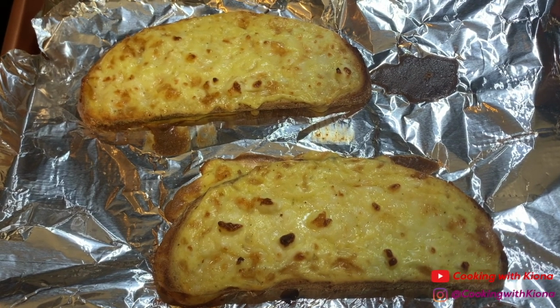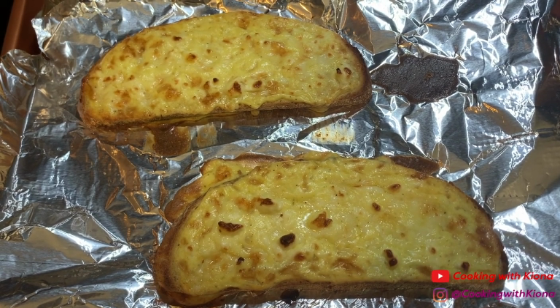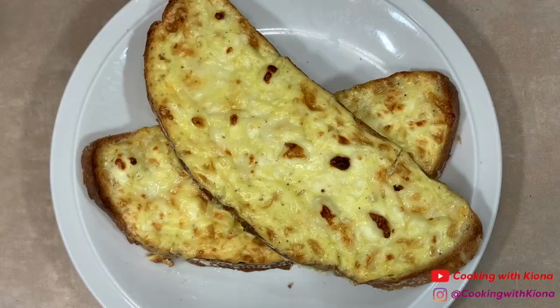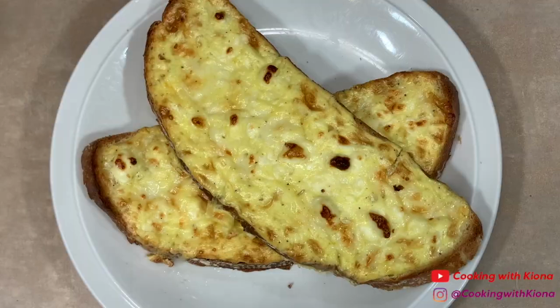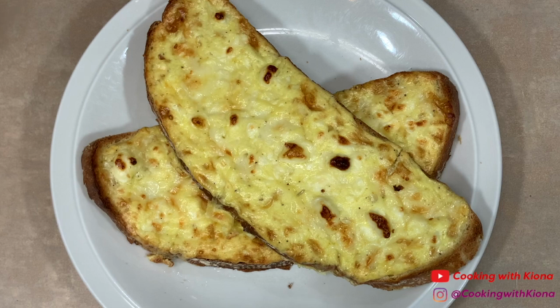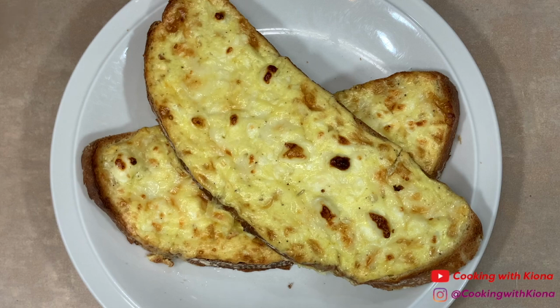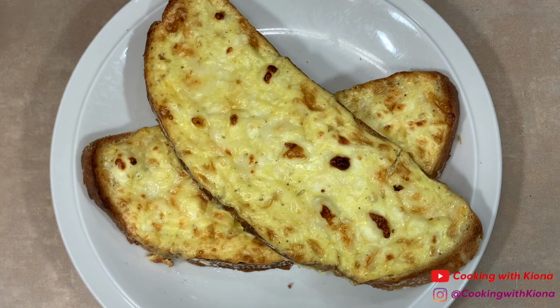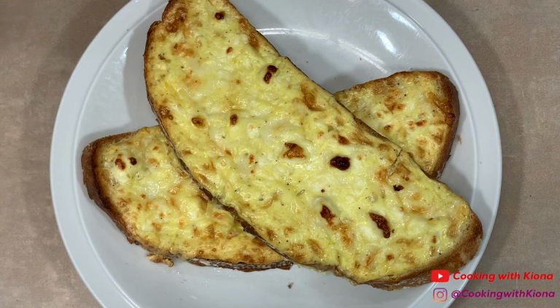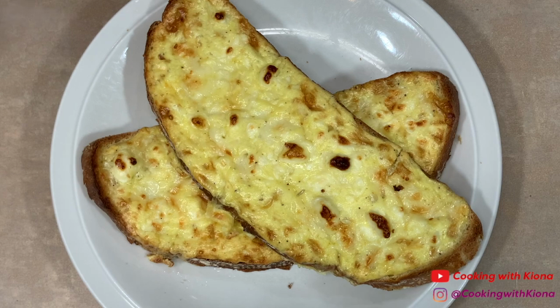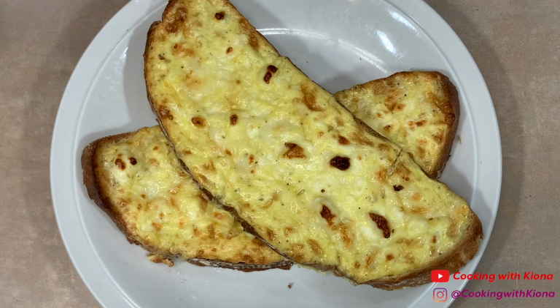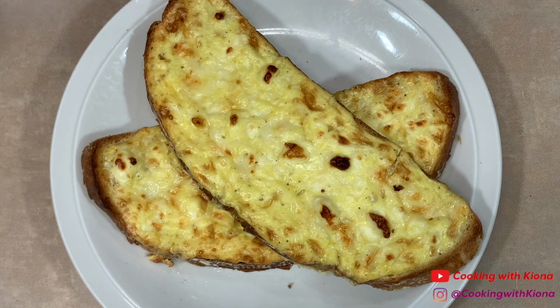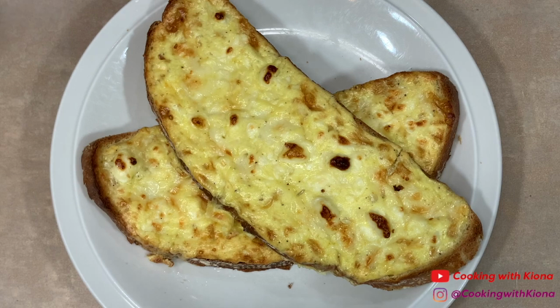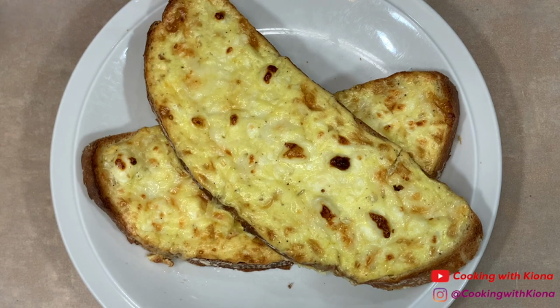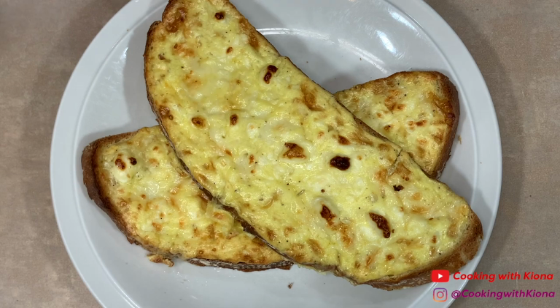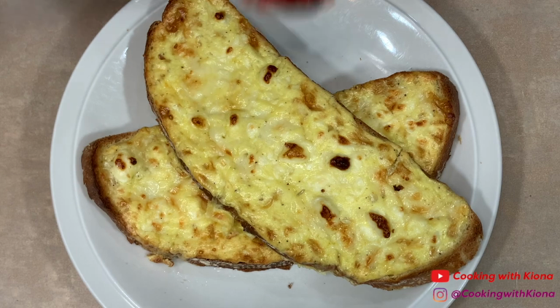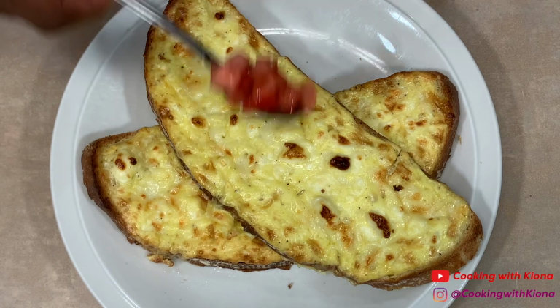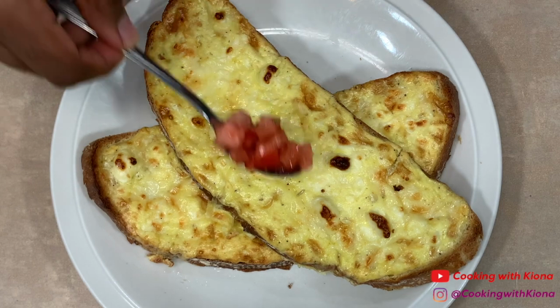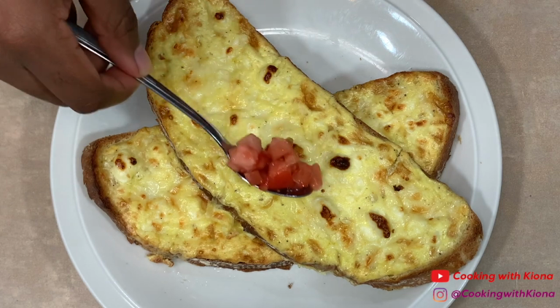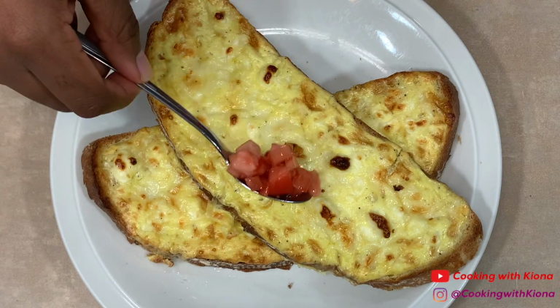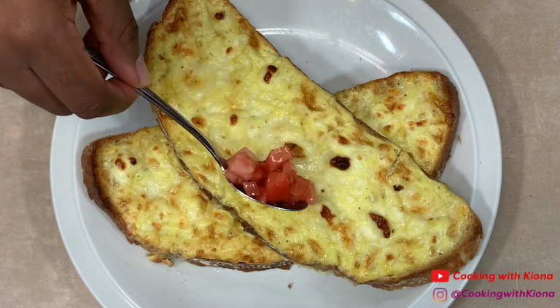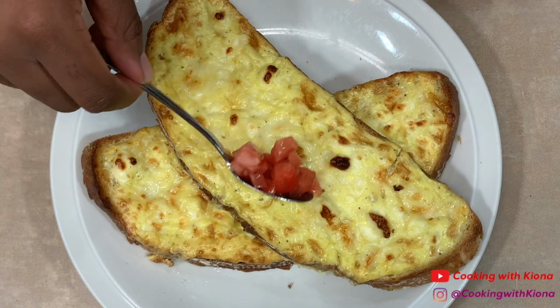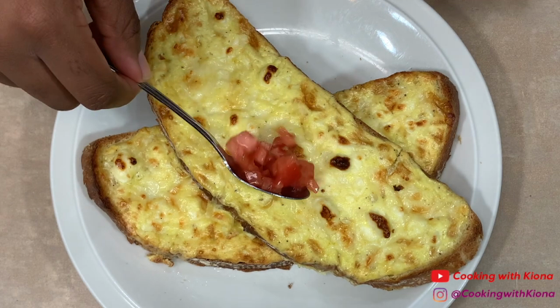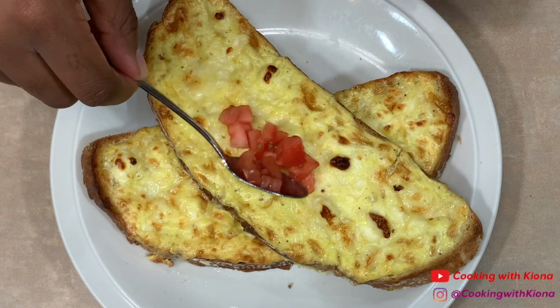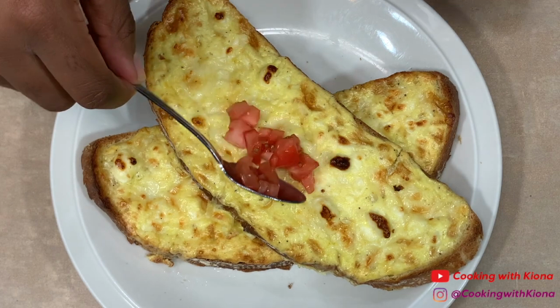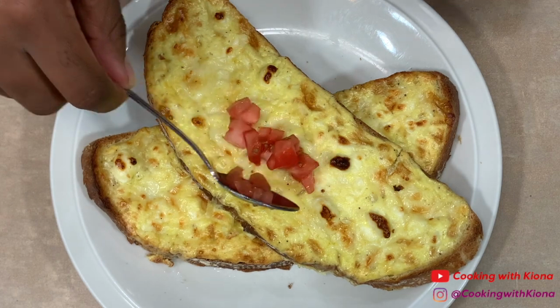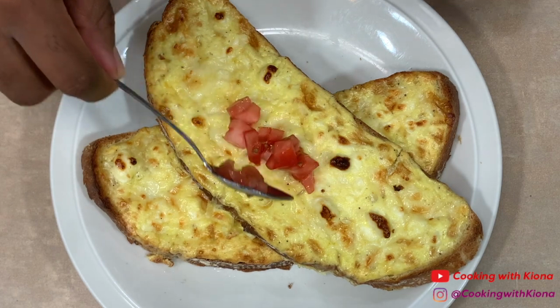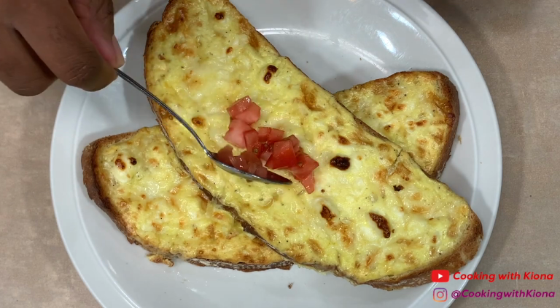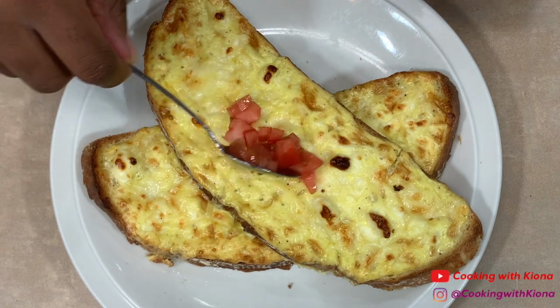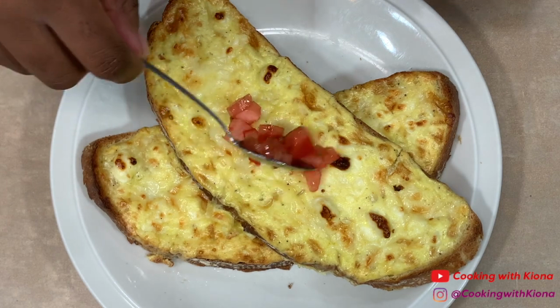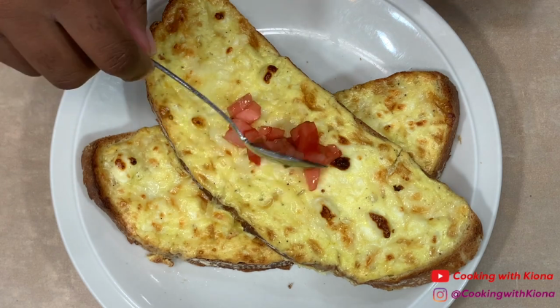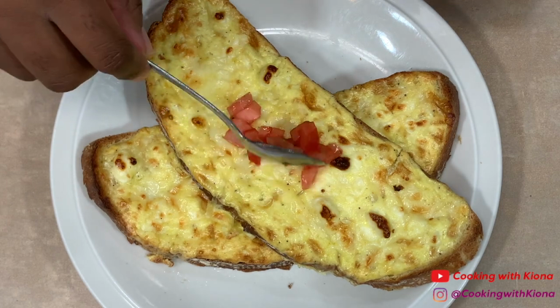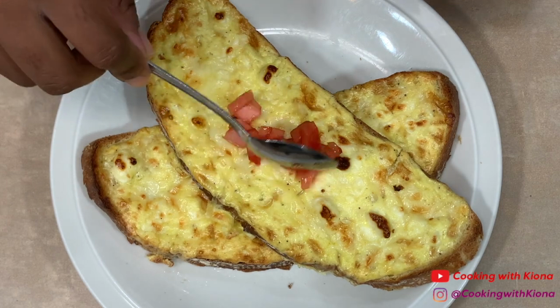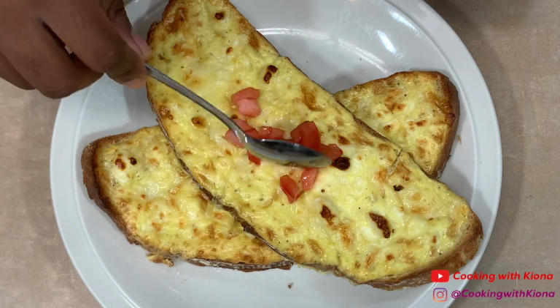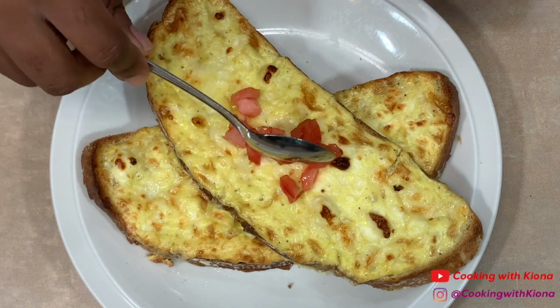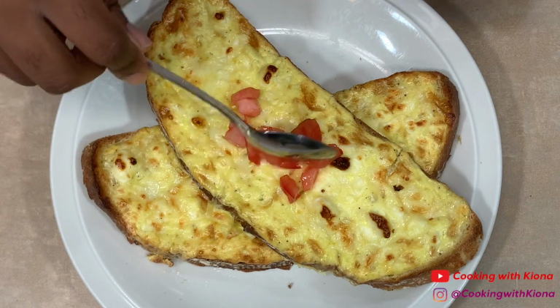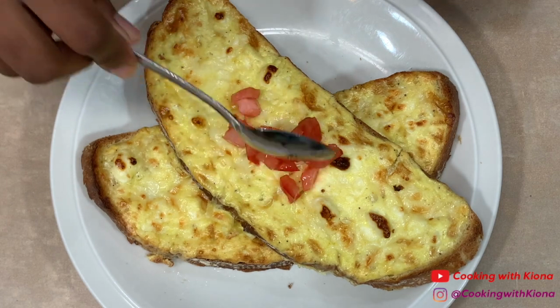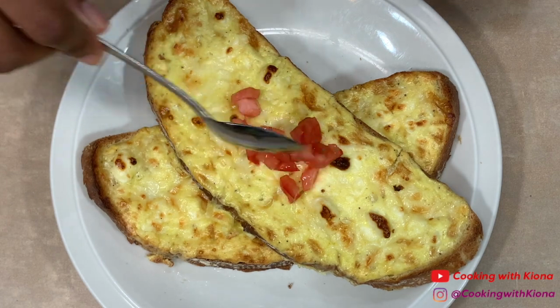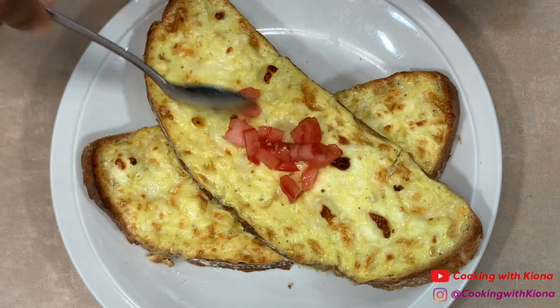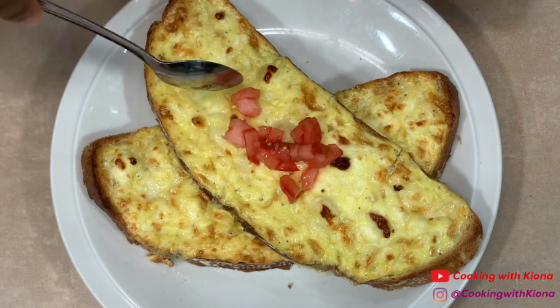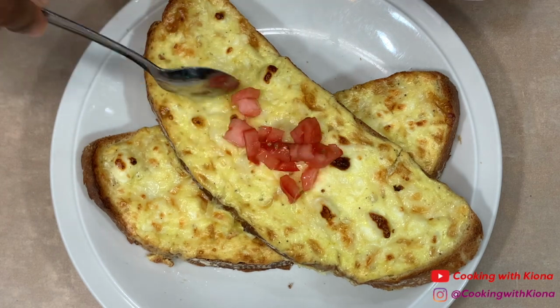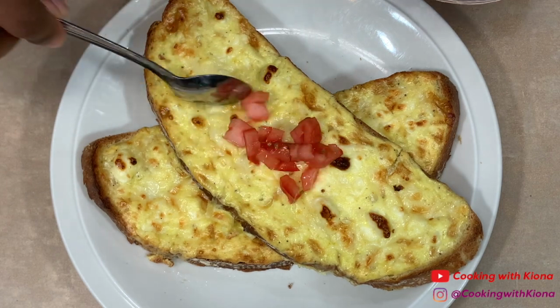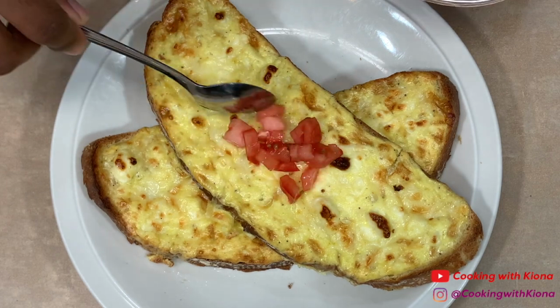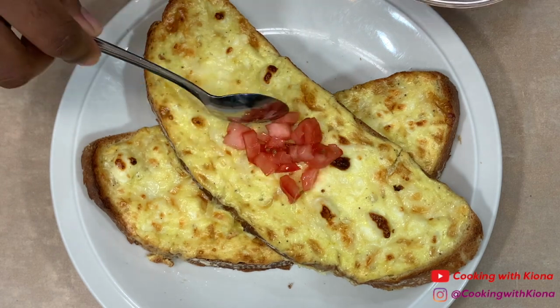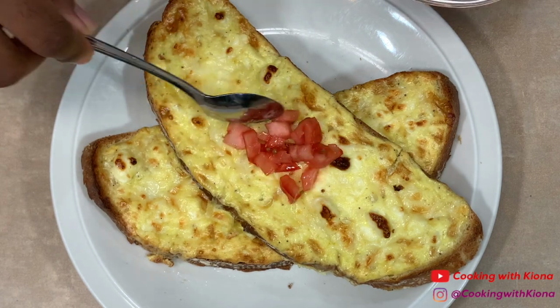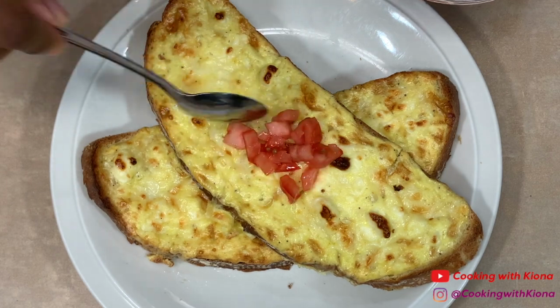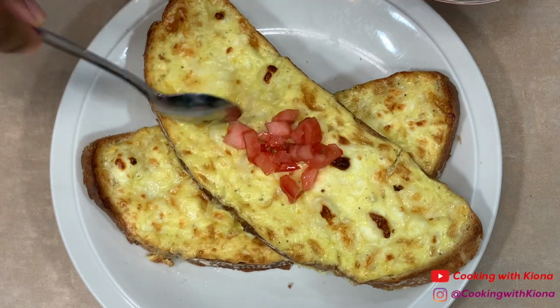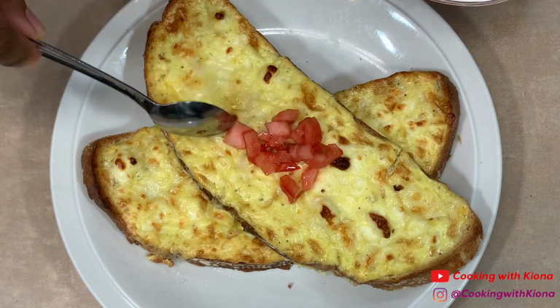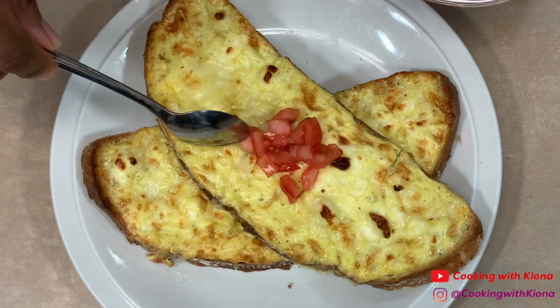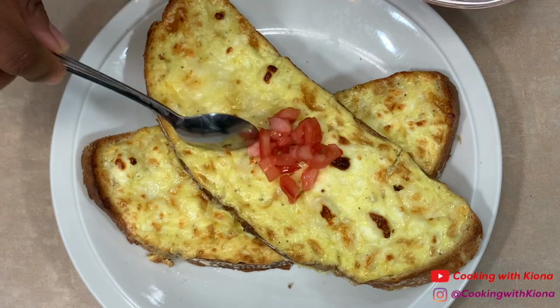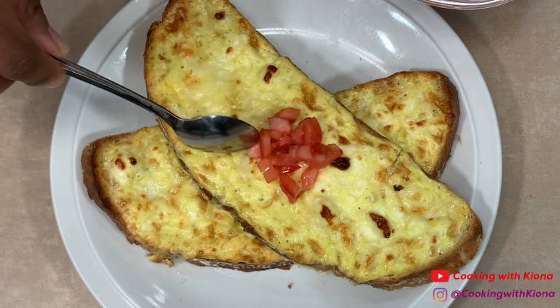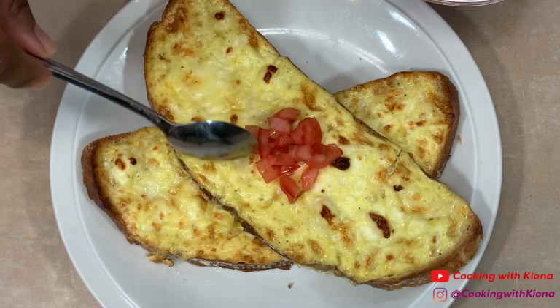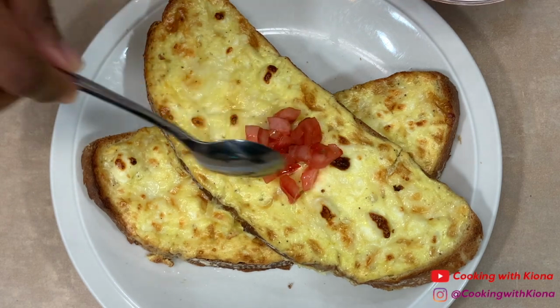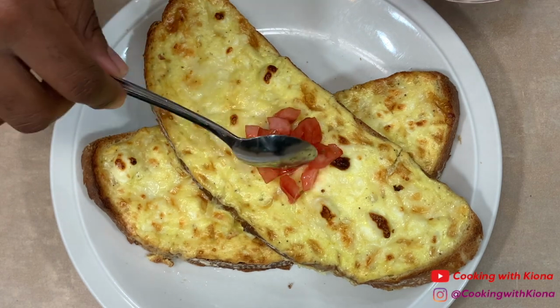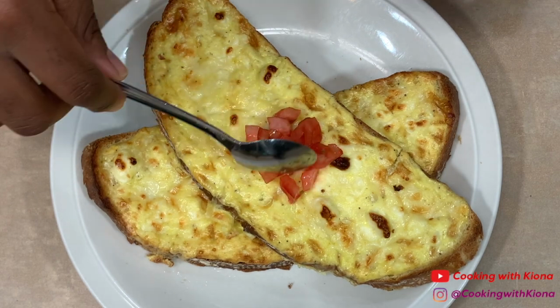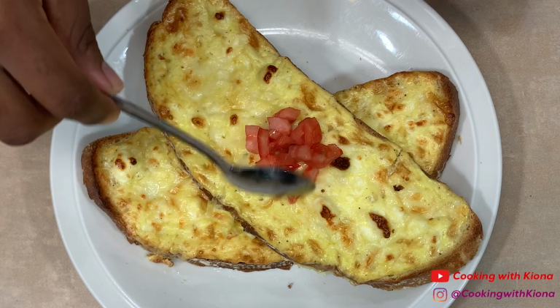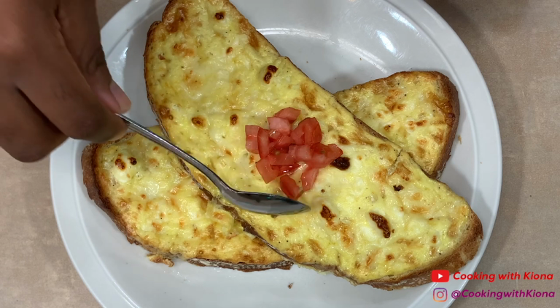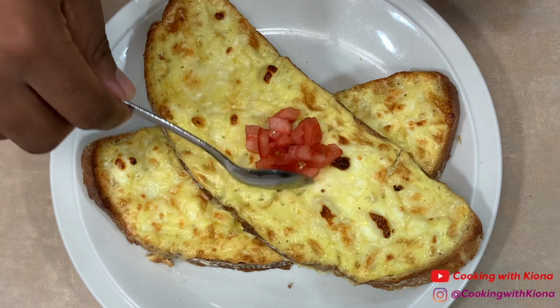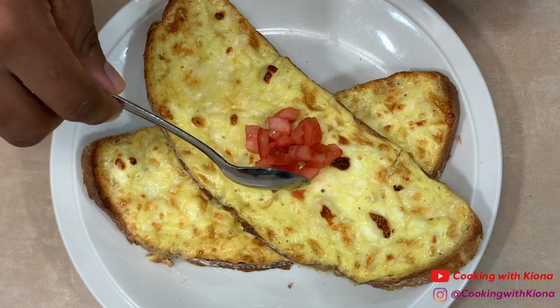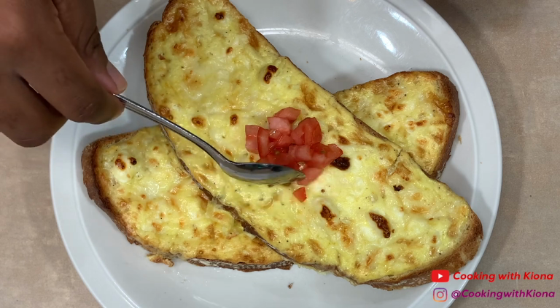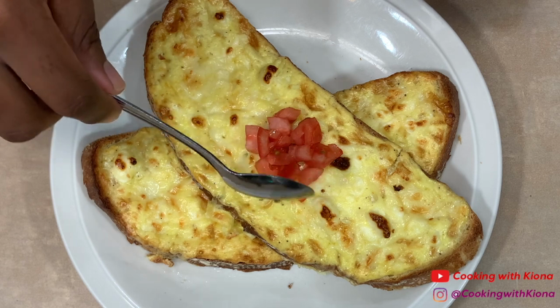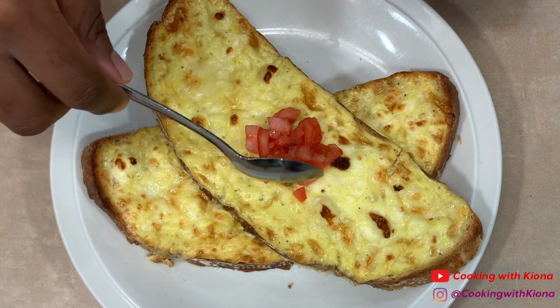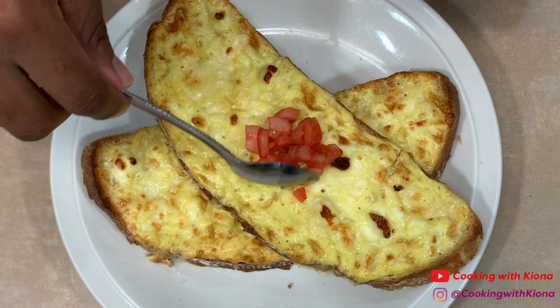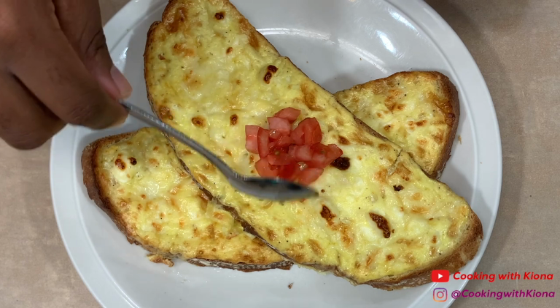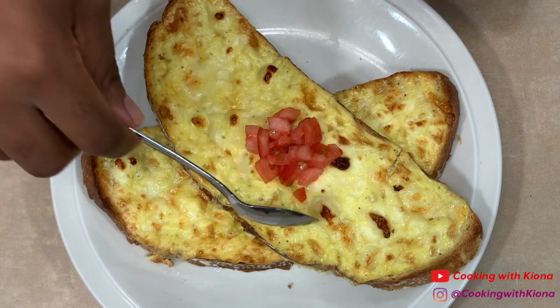After baking them, you are all finished. This is optional, but I added some diced tomatoes, thyme, and parsley to mine.